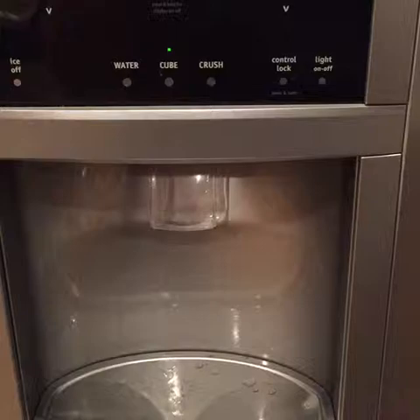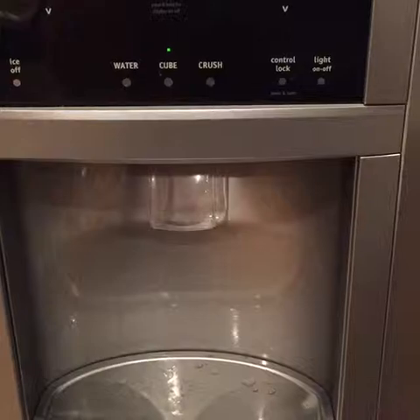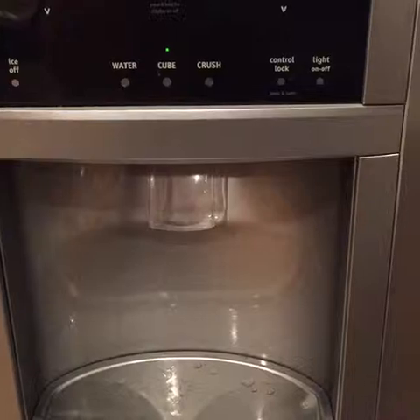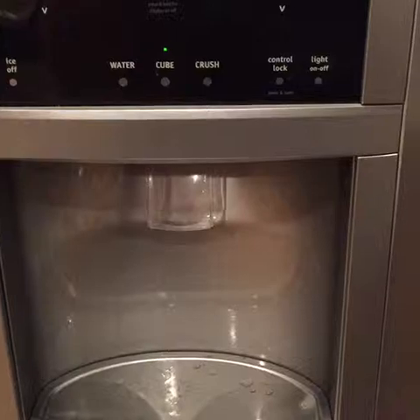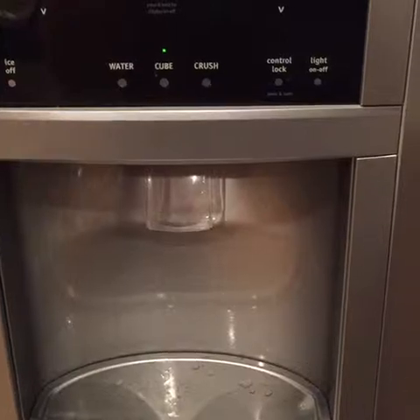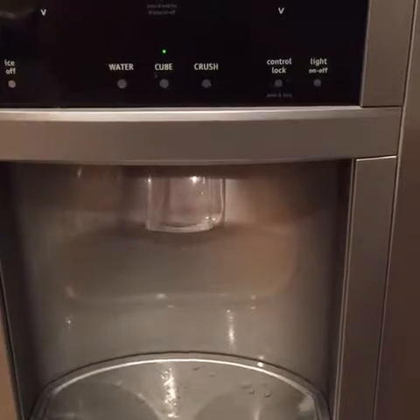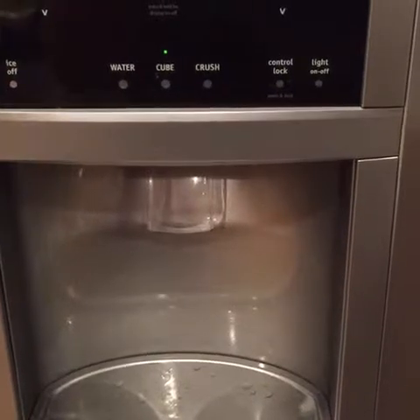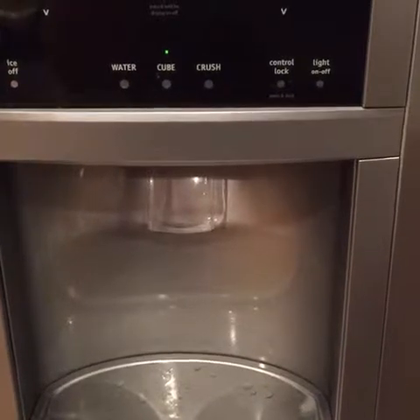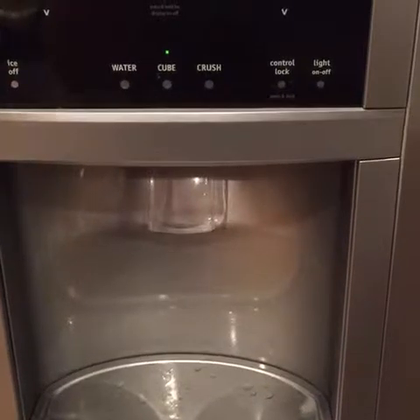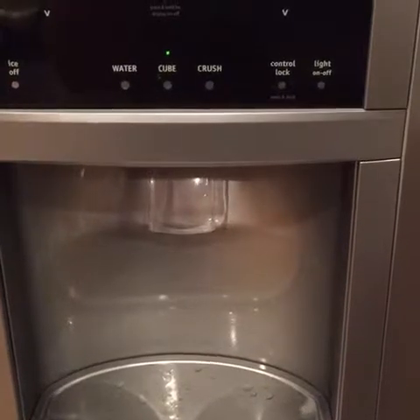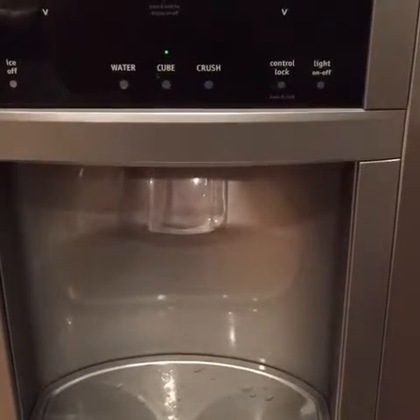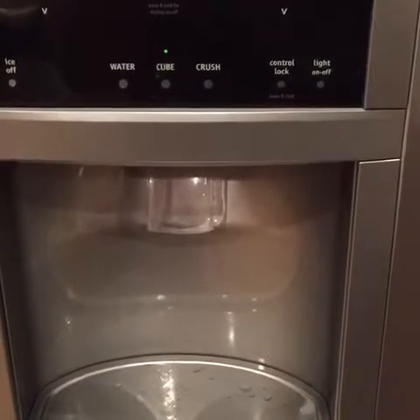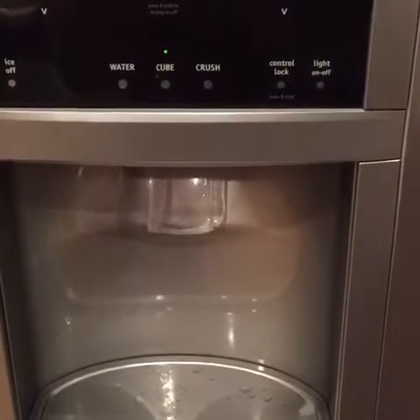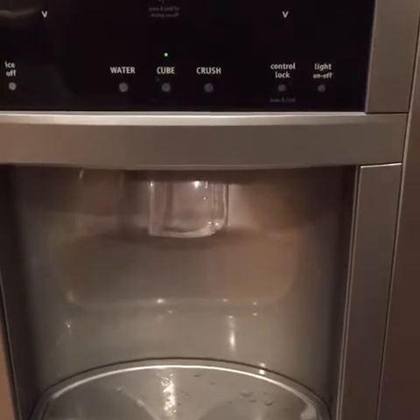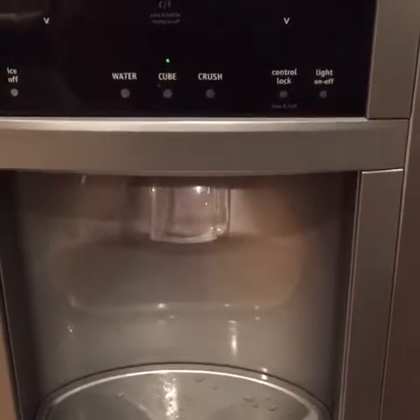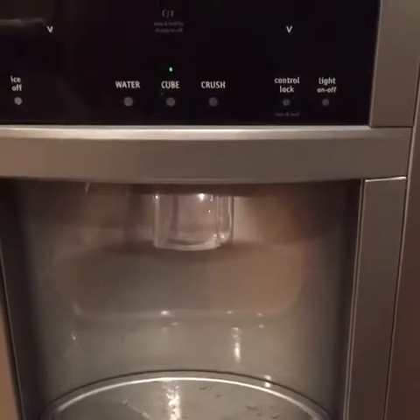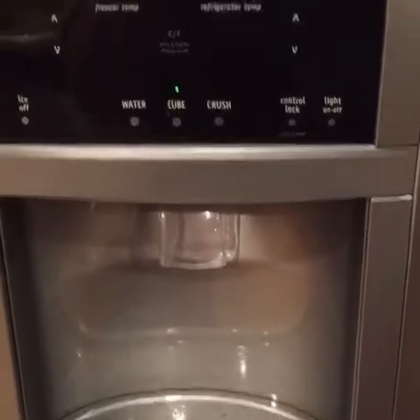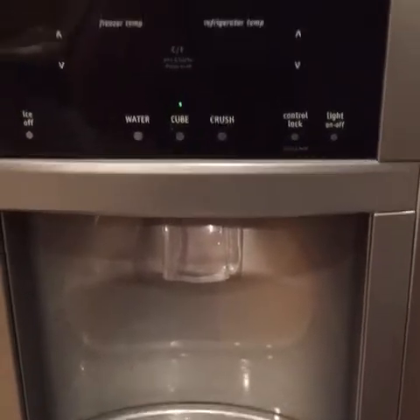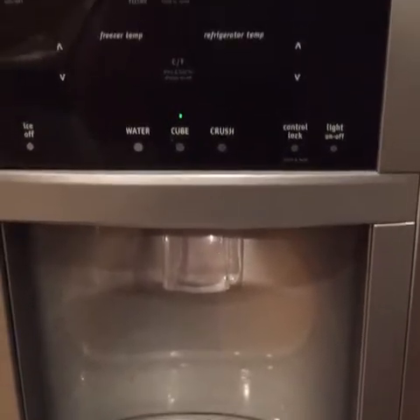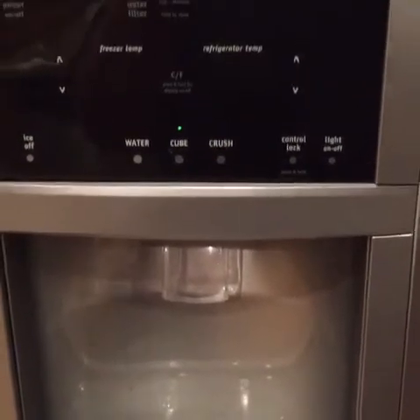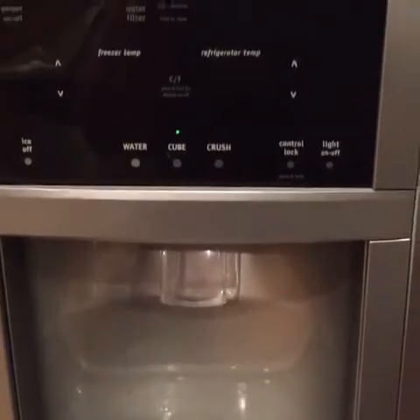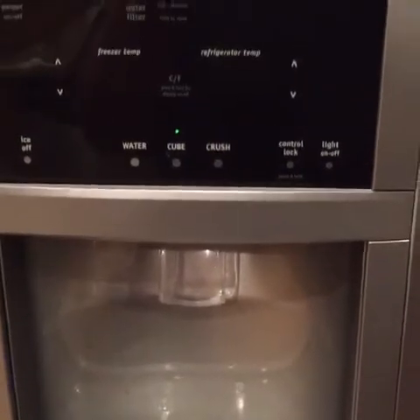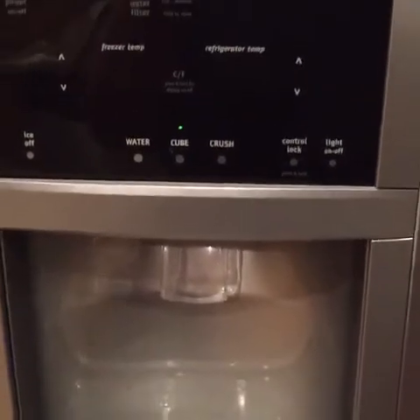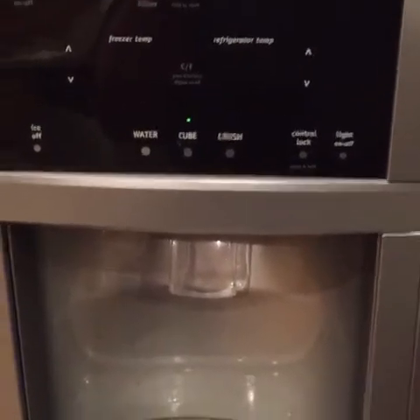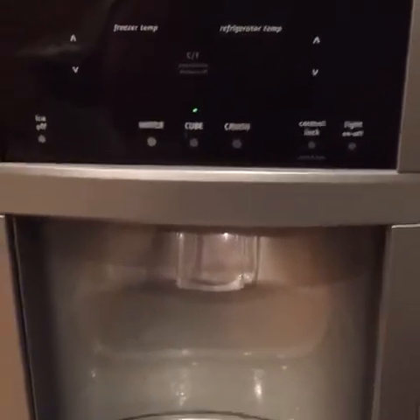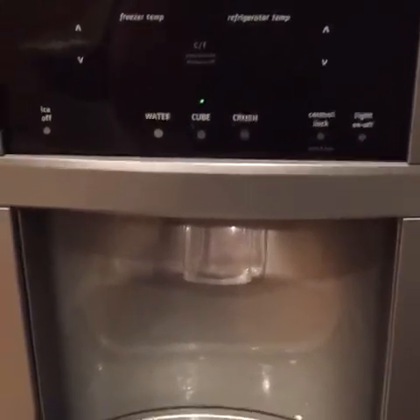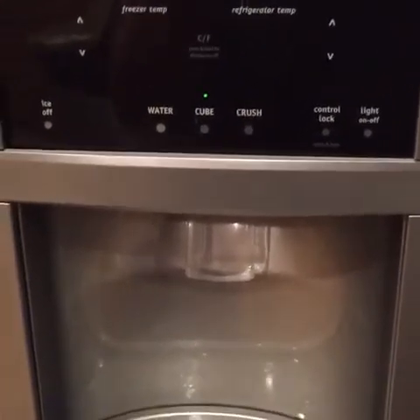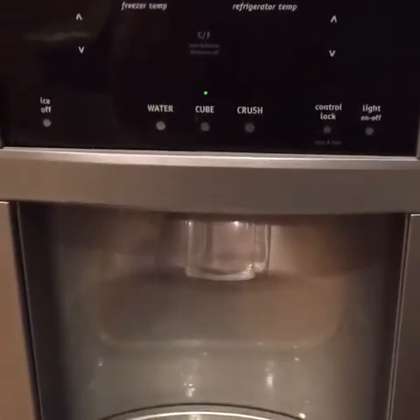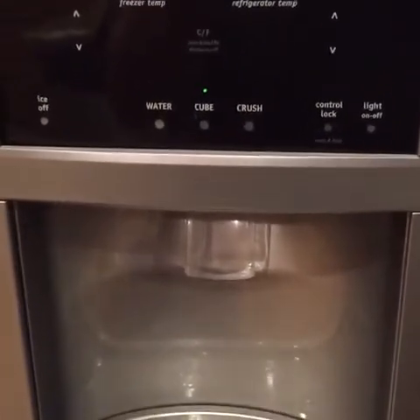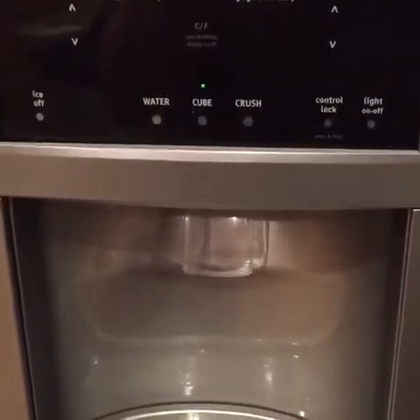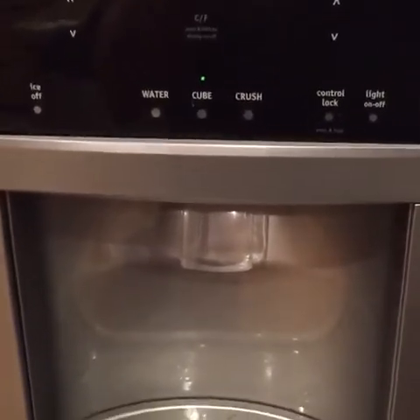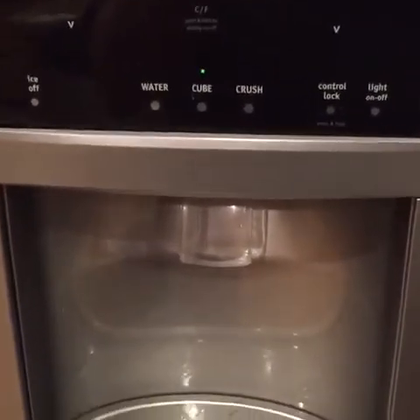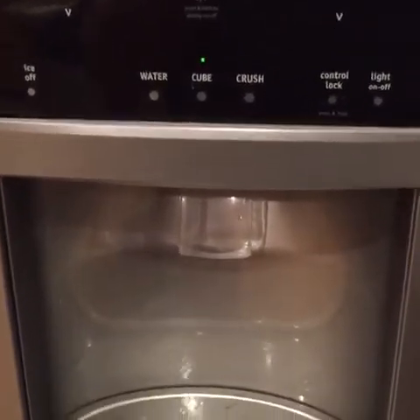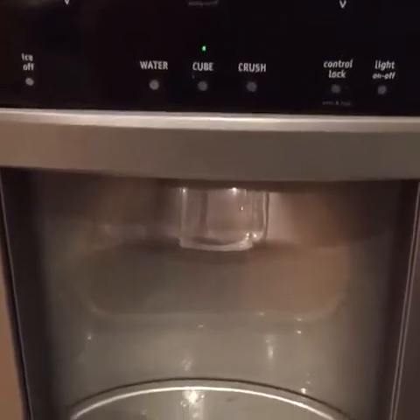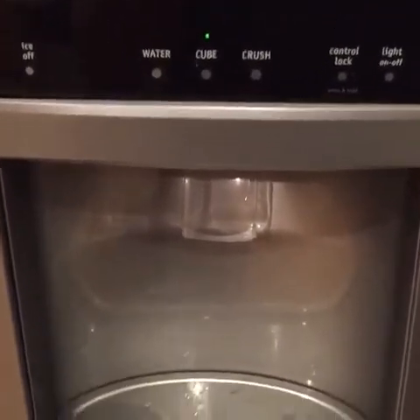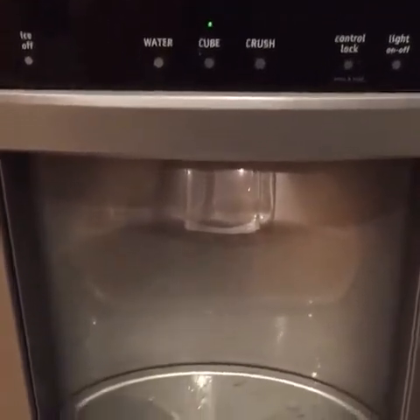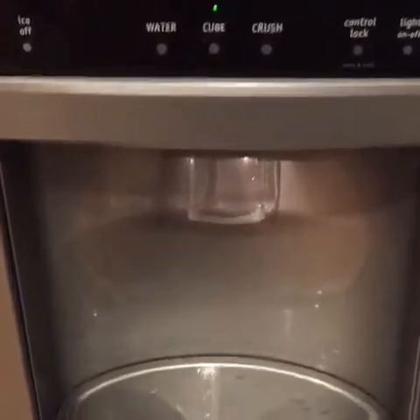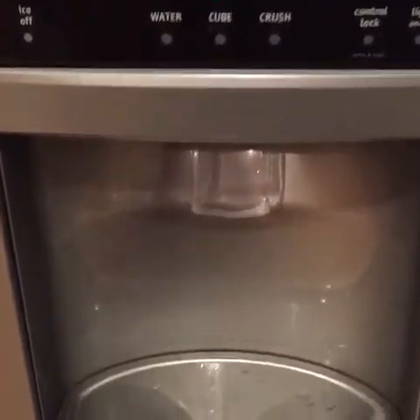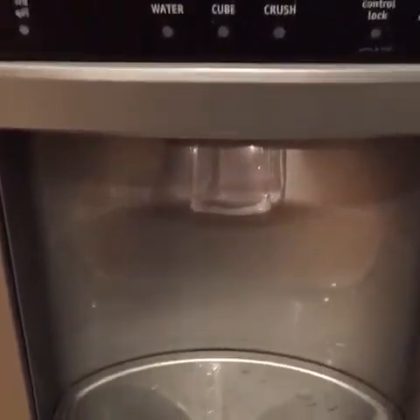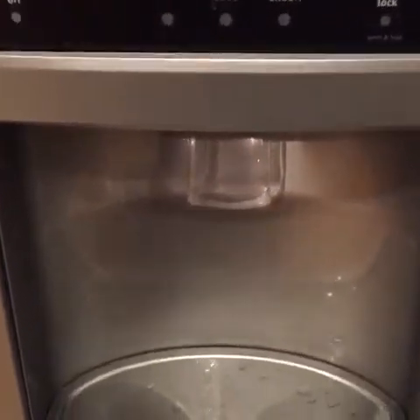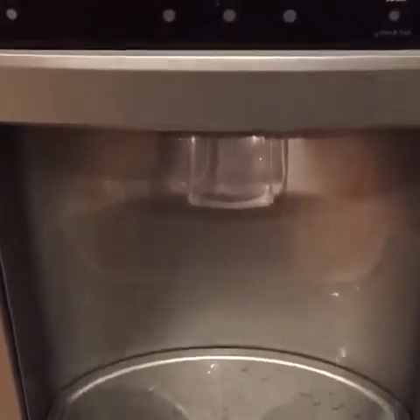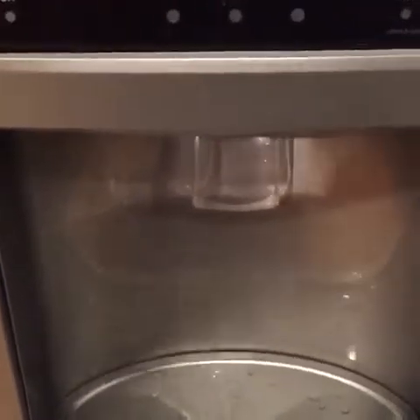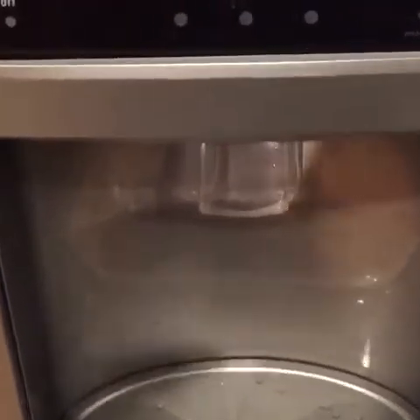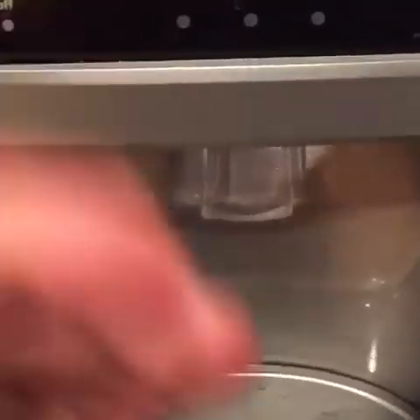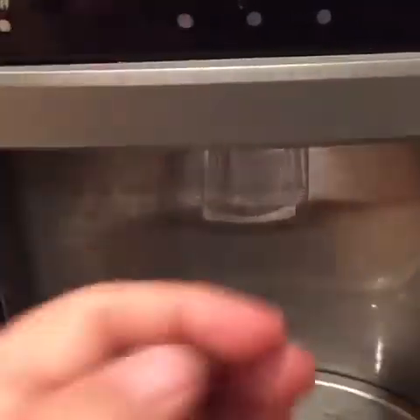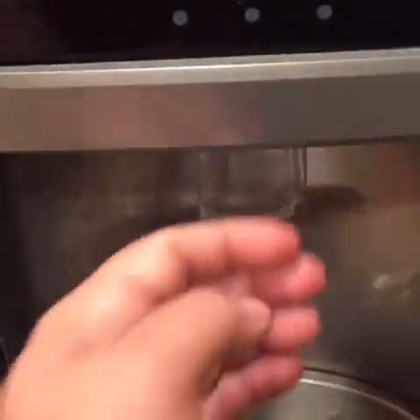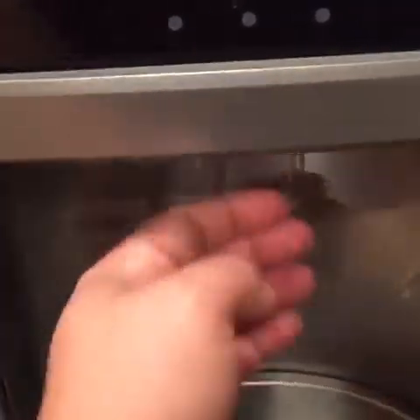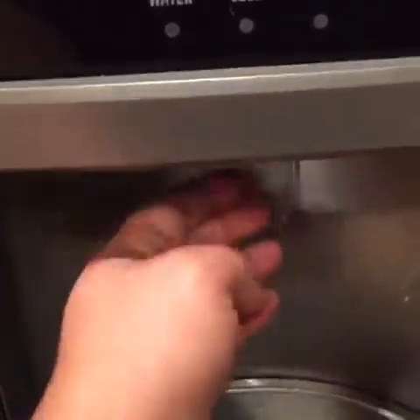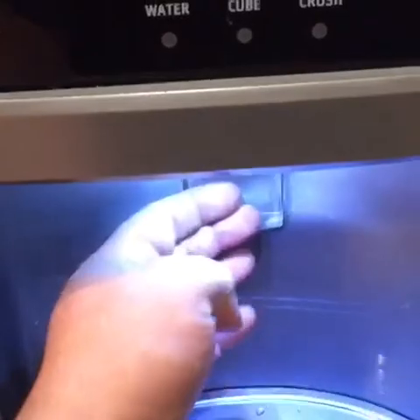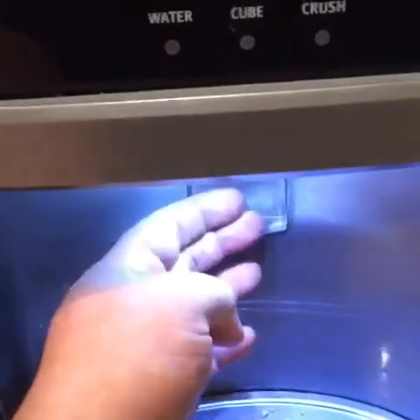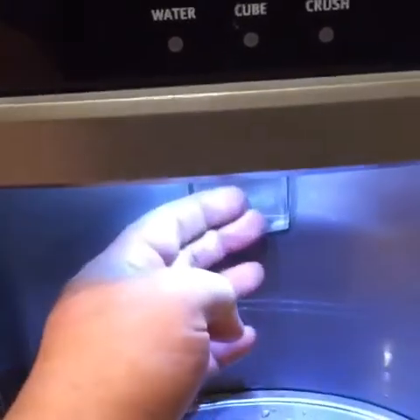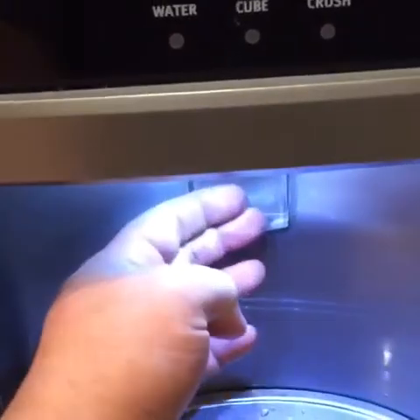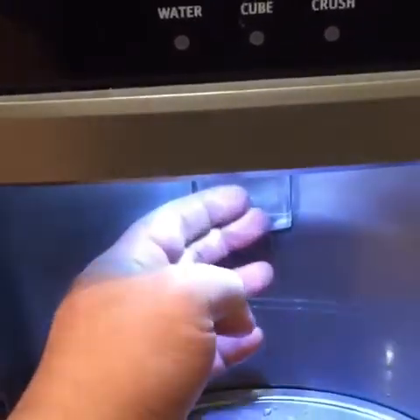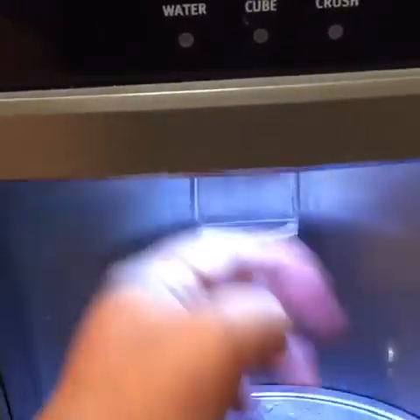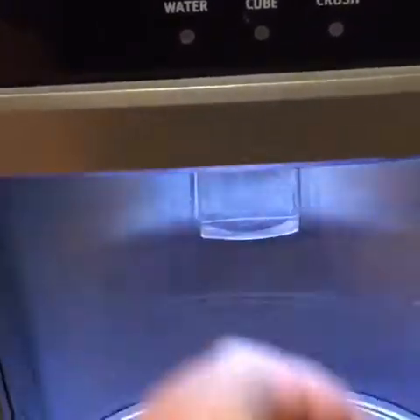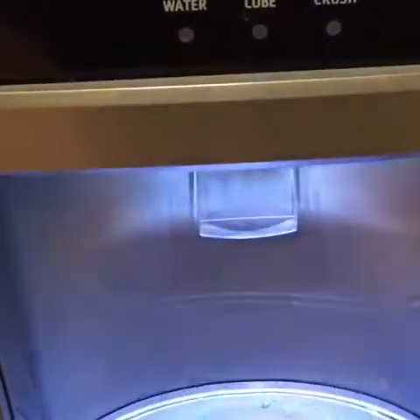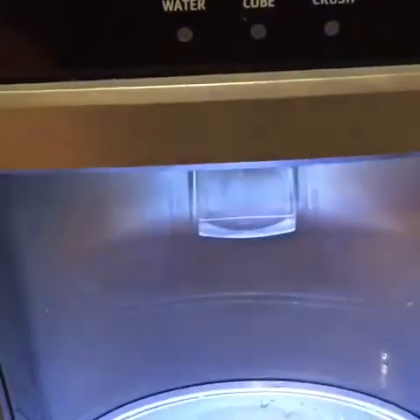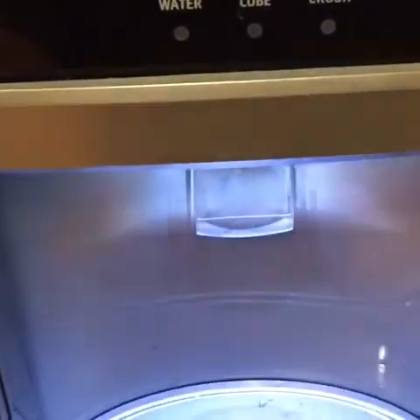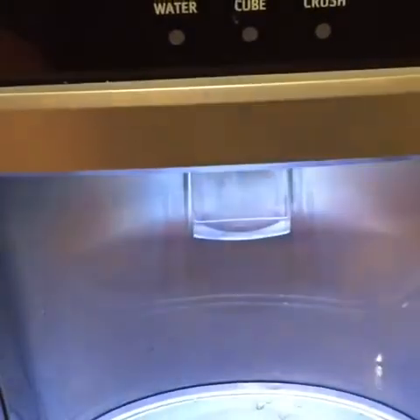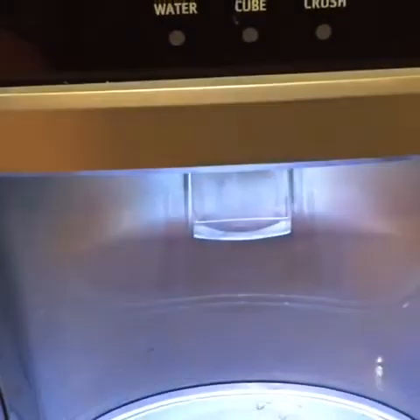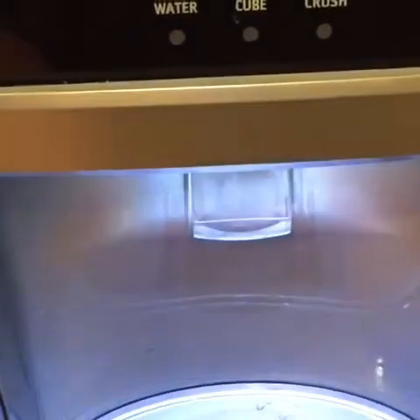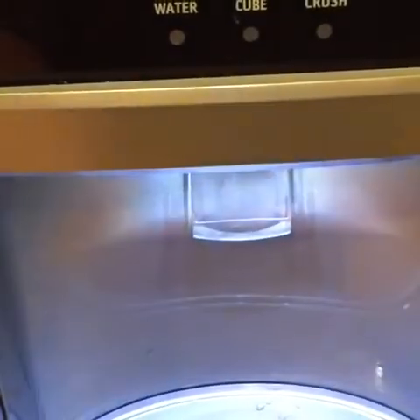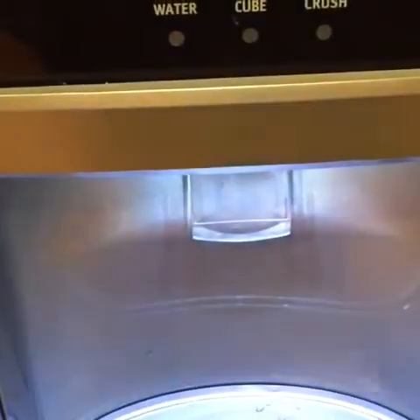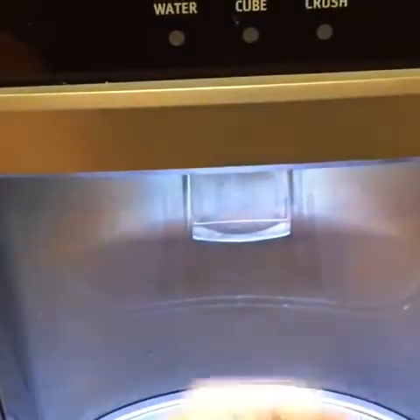I have a Frigidaire Gallery. It is producing ice, but no ice is coming out.